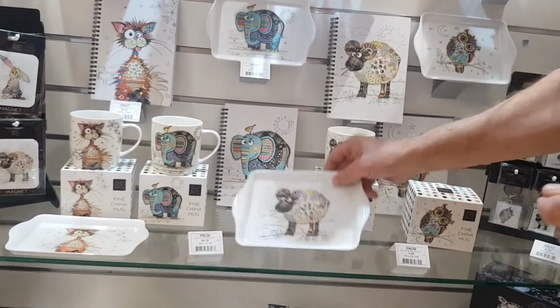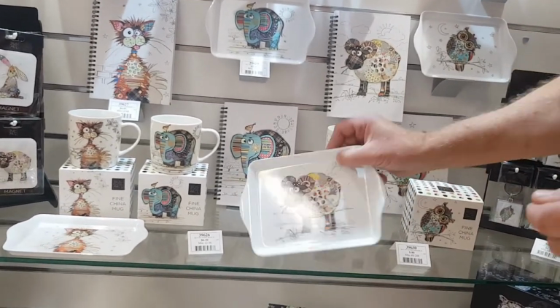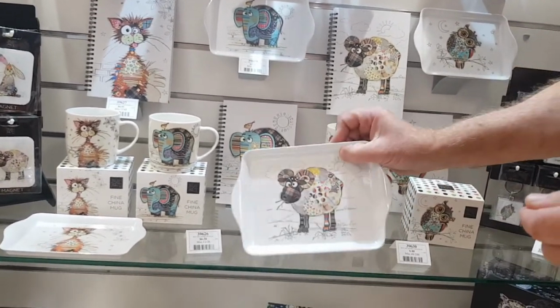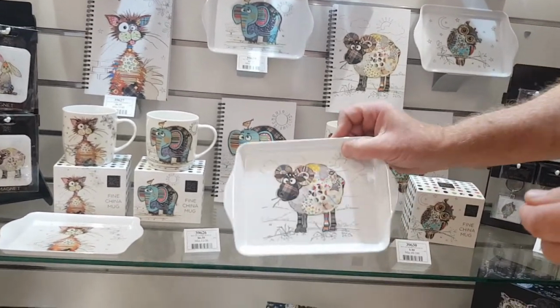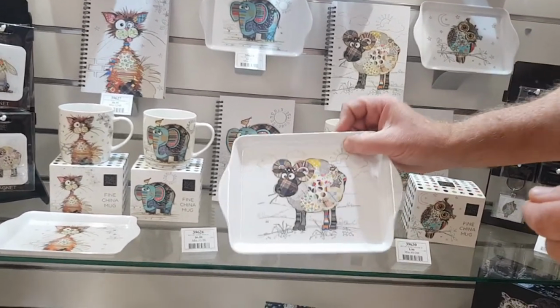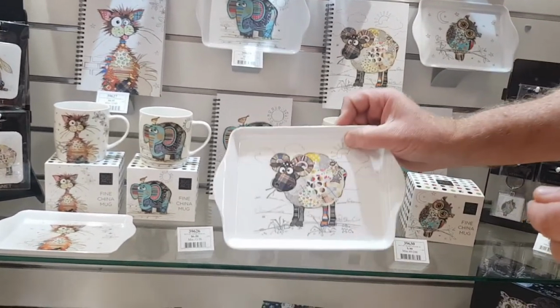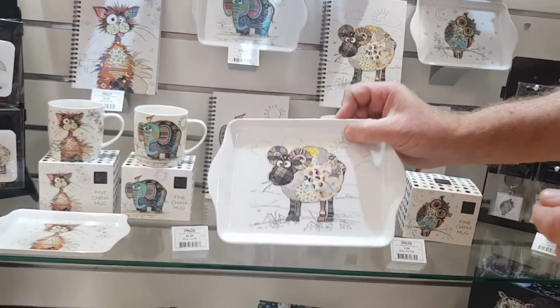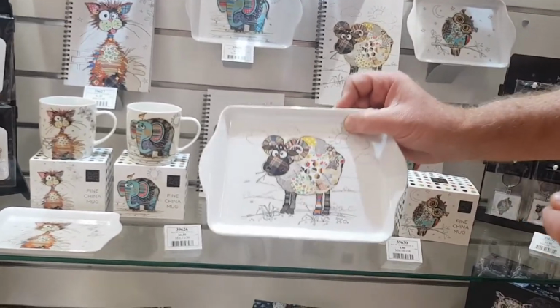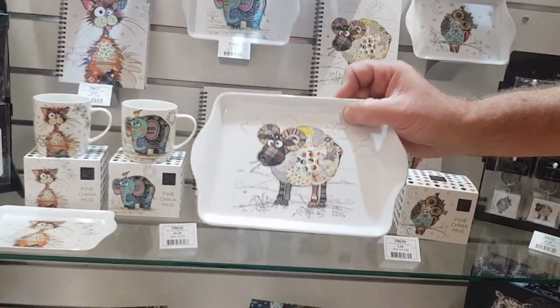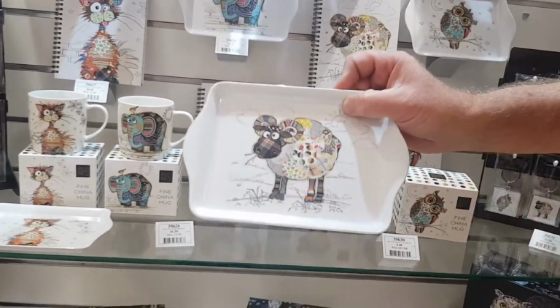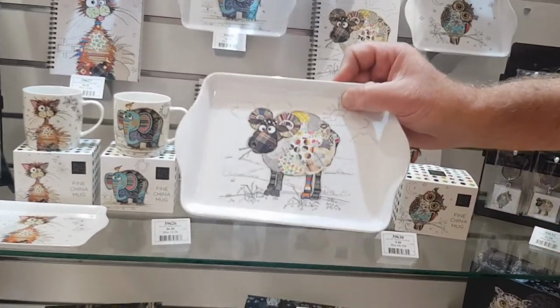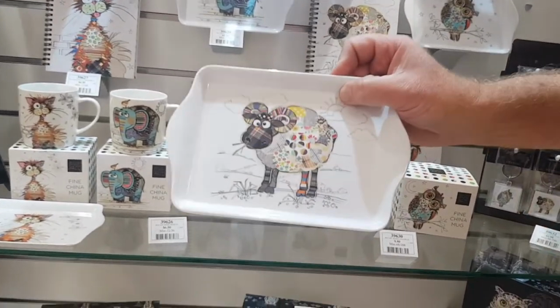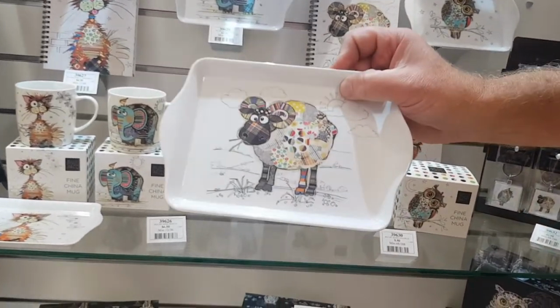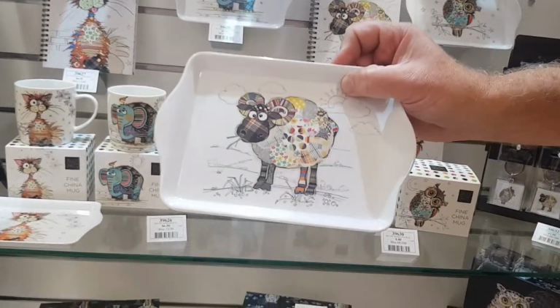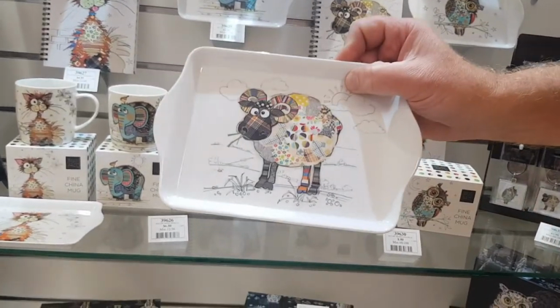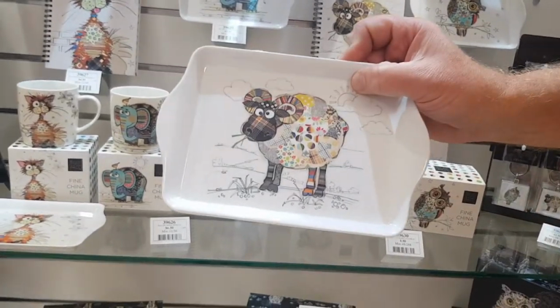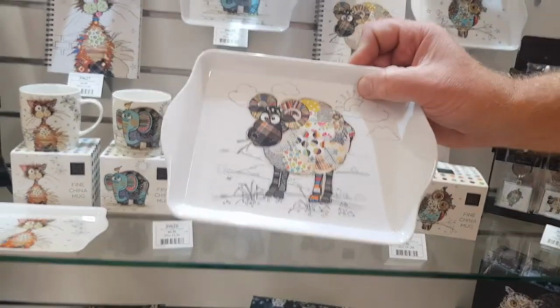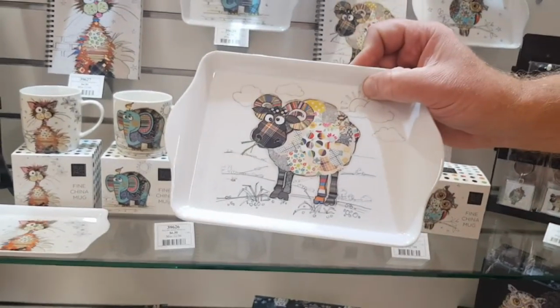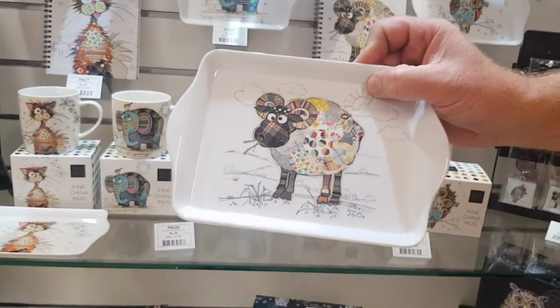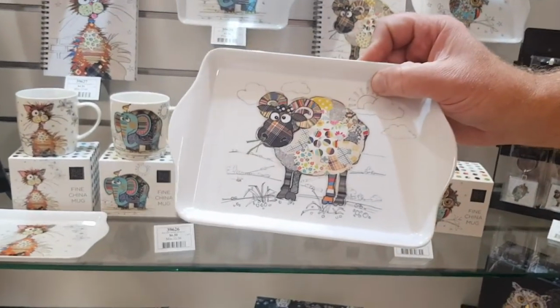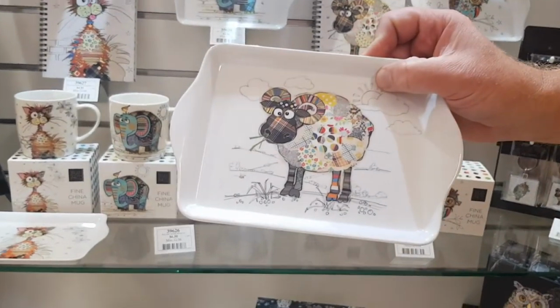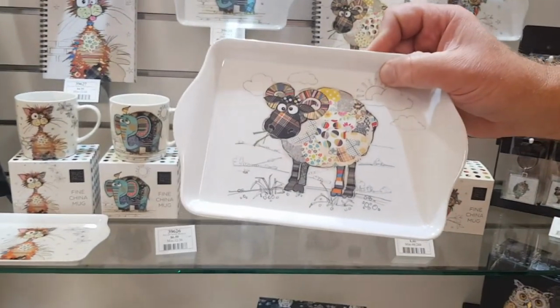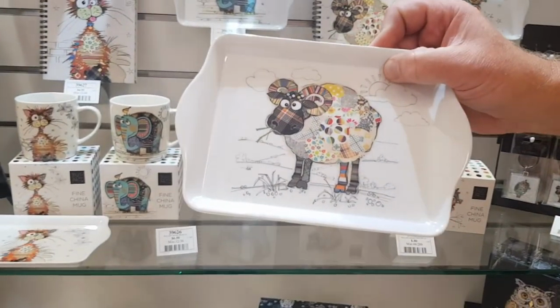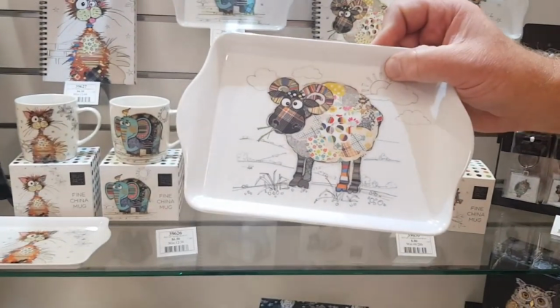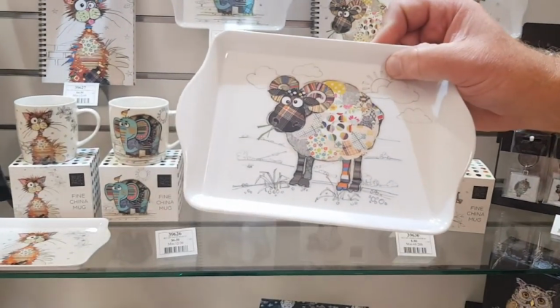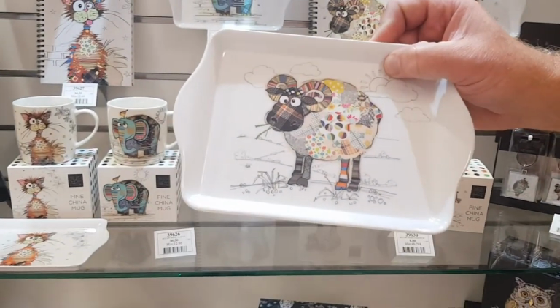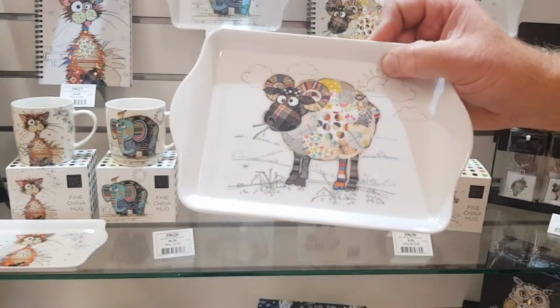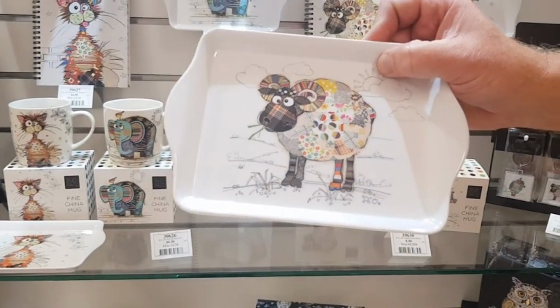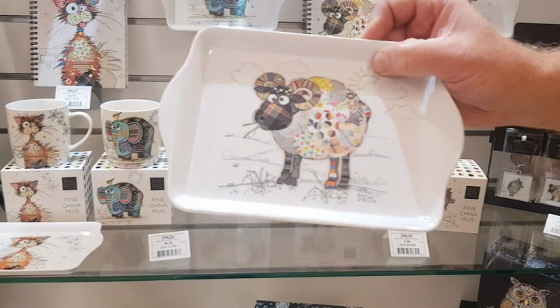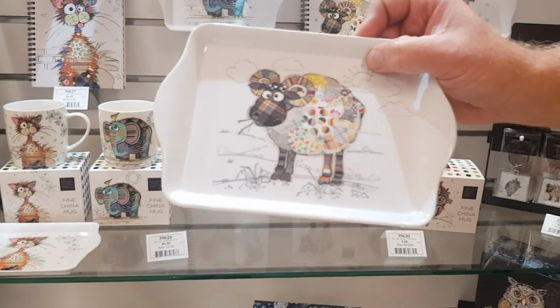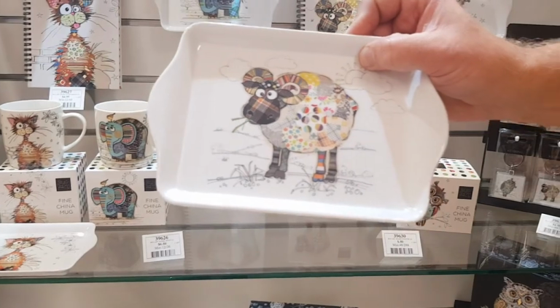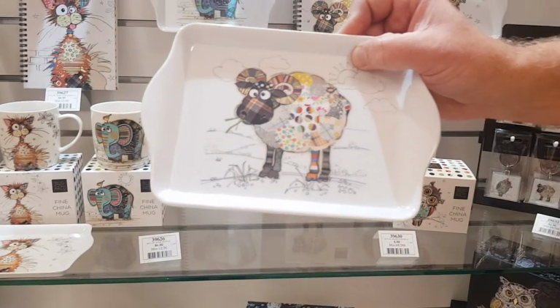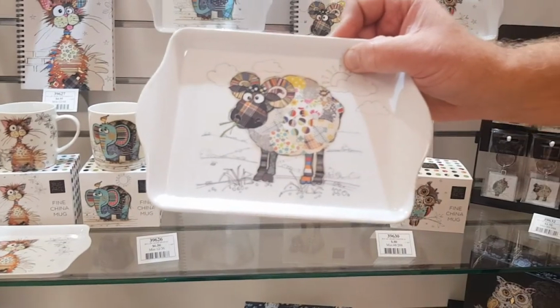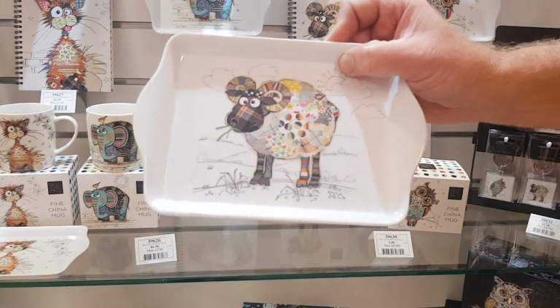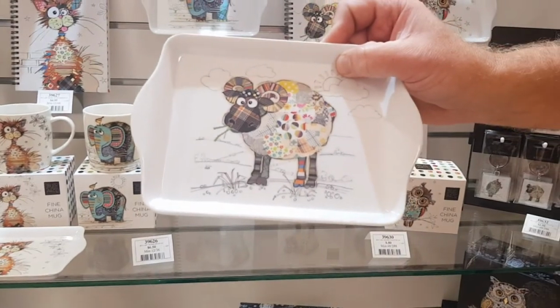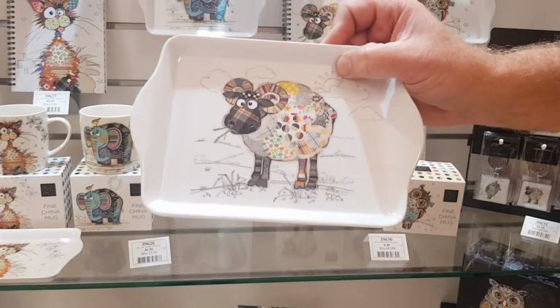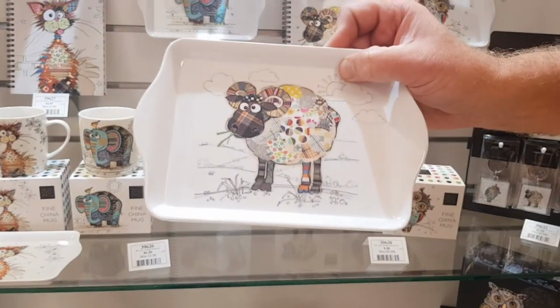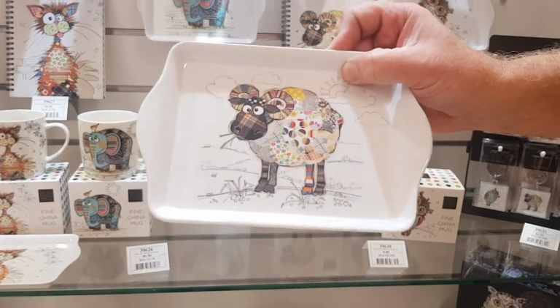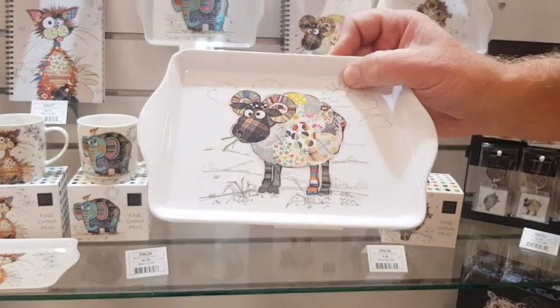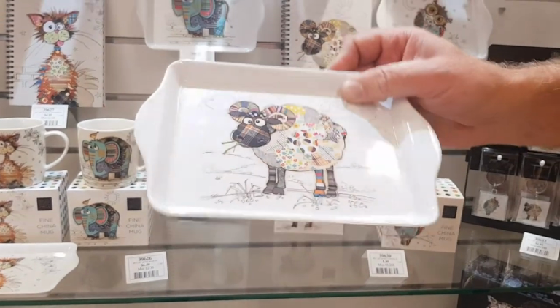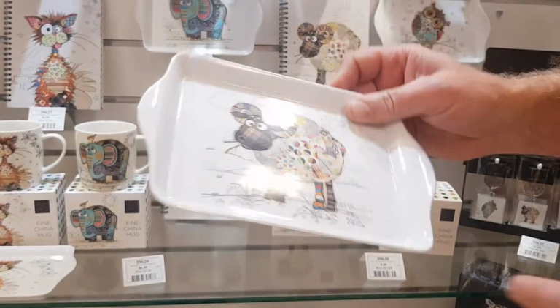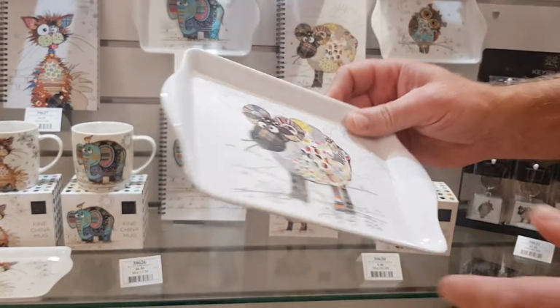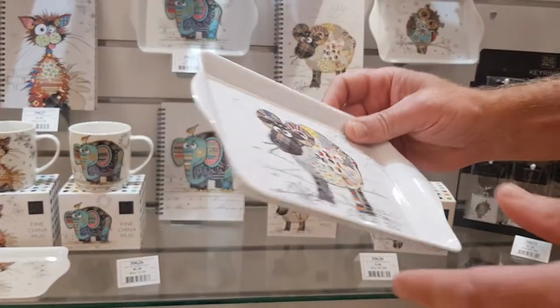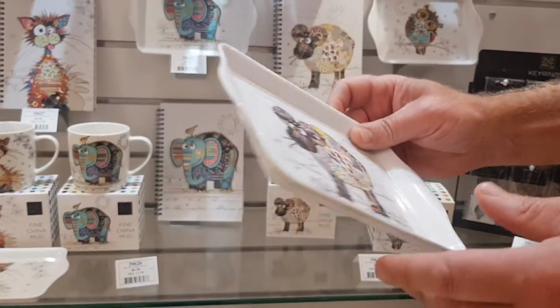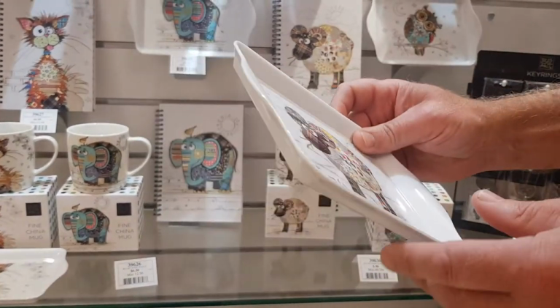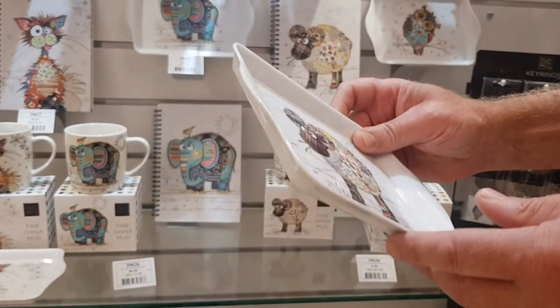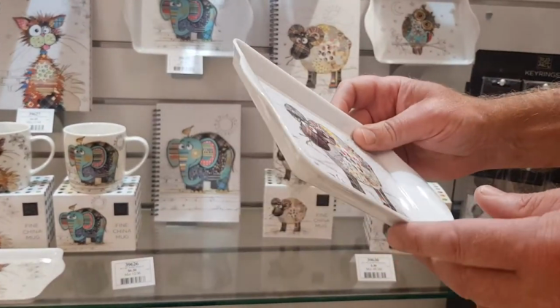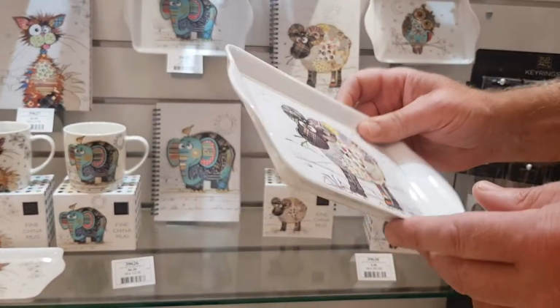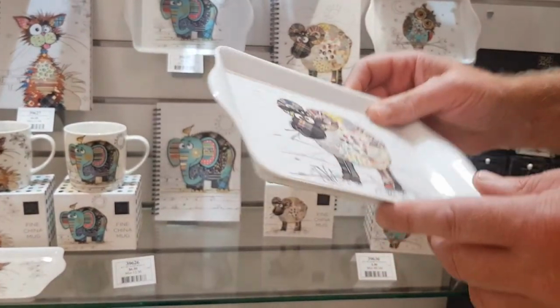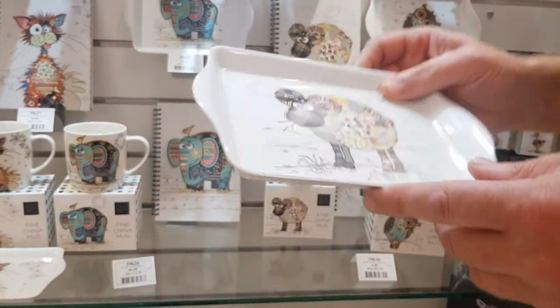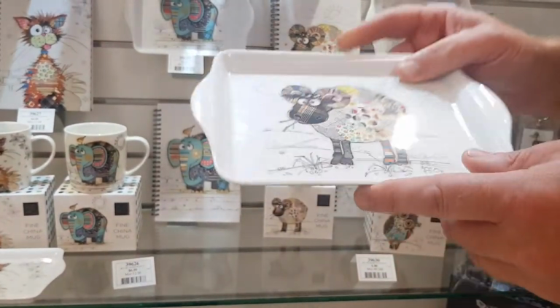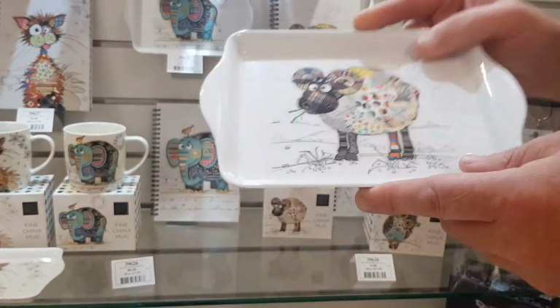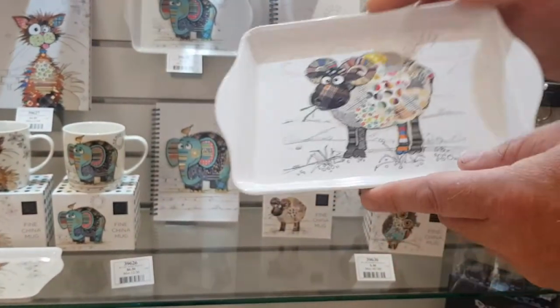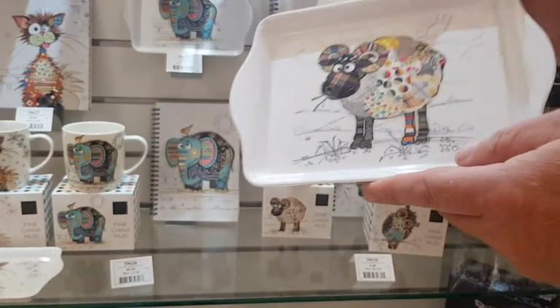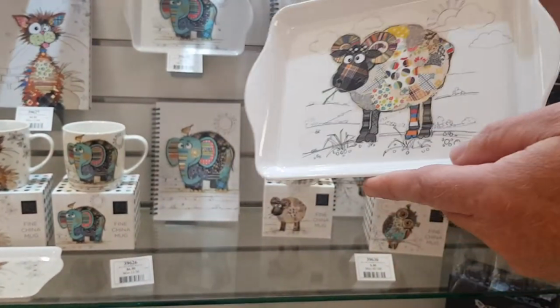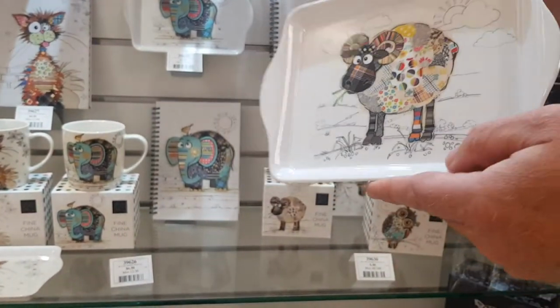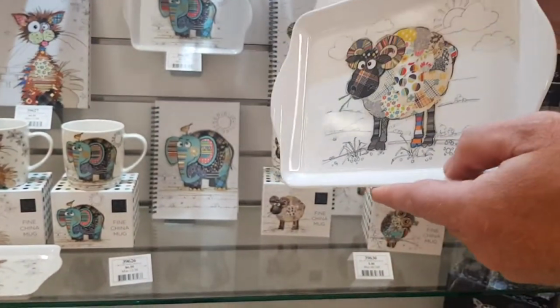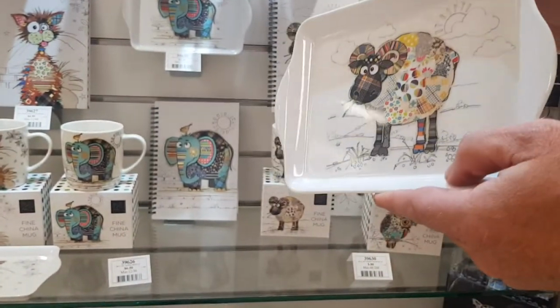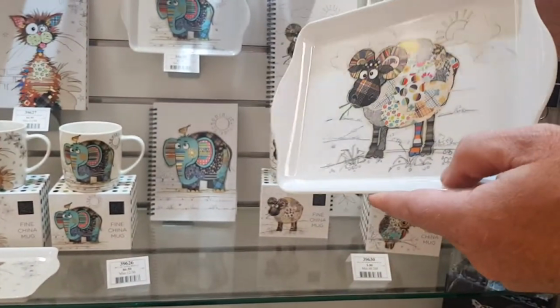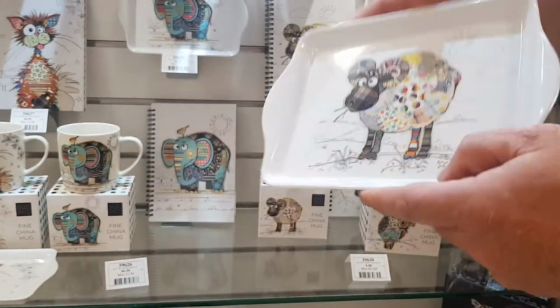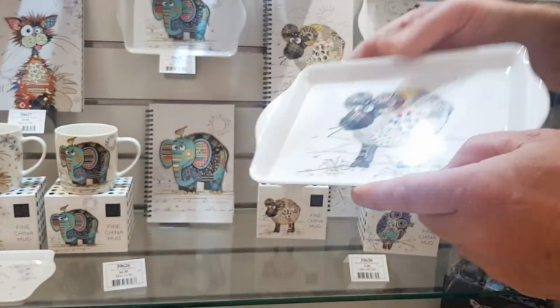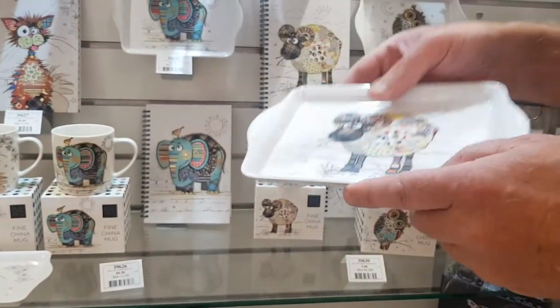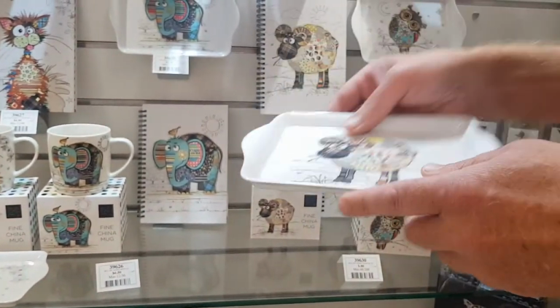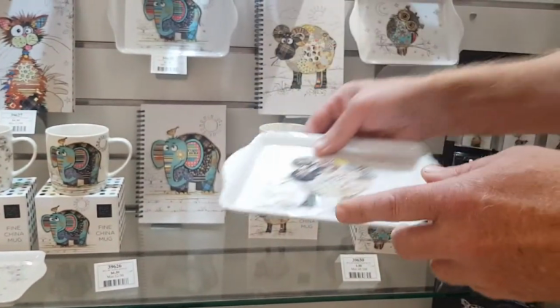We've got our trays. Our trays are at $3.50. The four different designs again — a very practical gift.